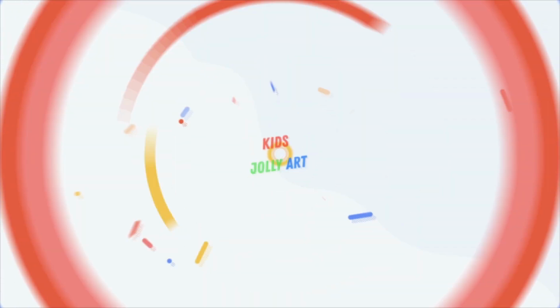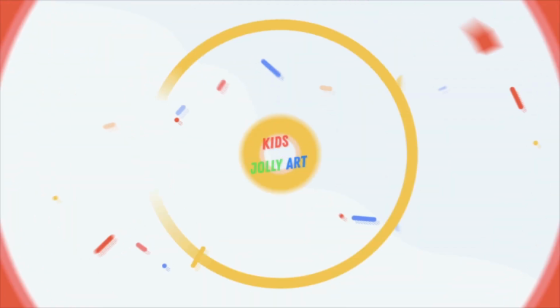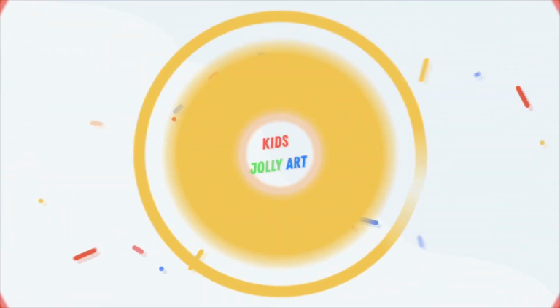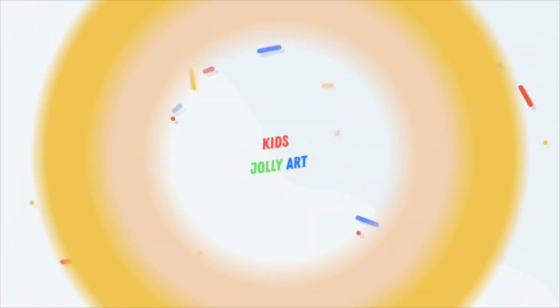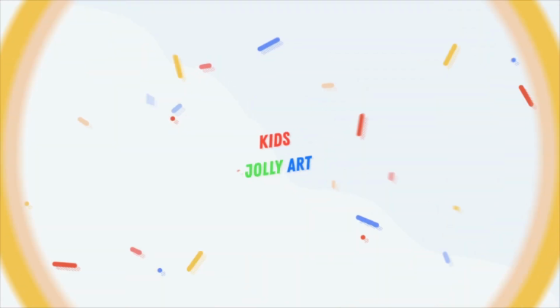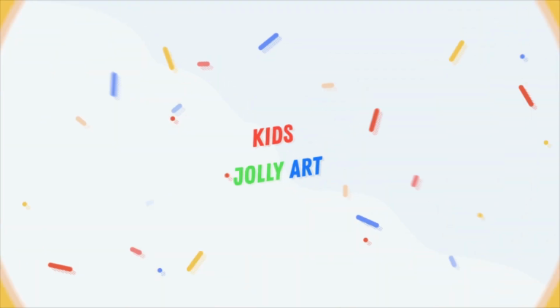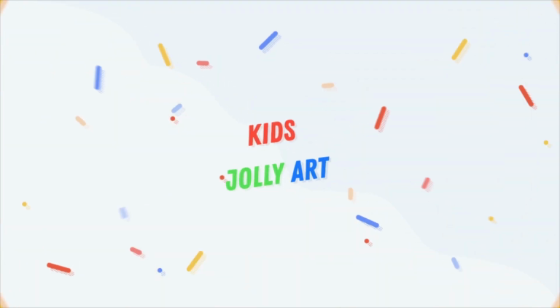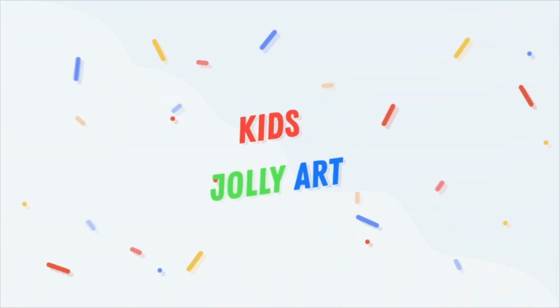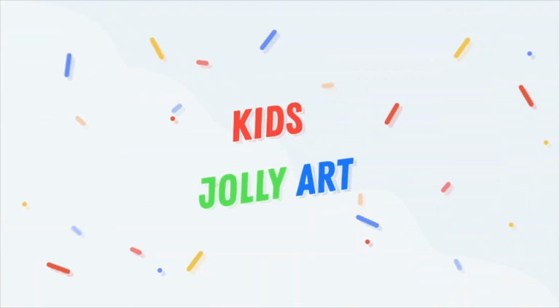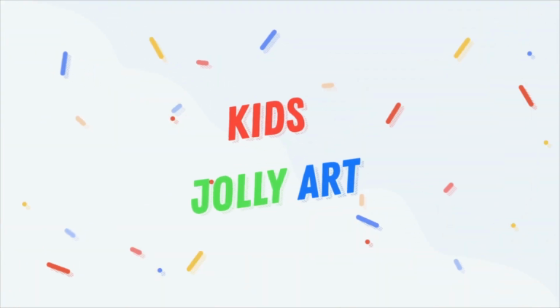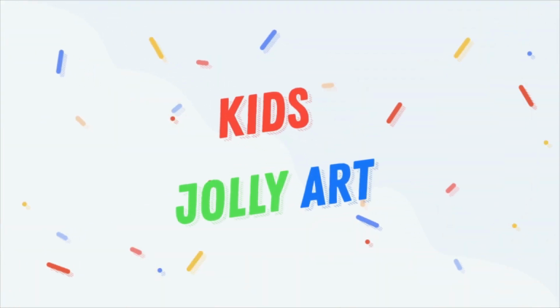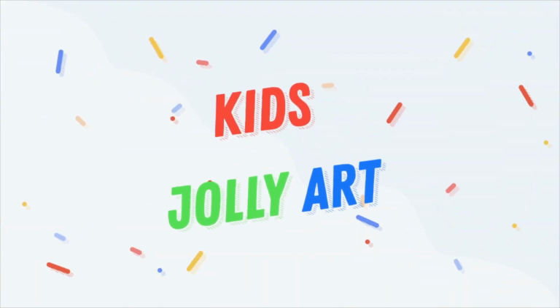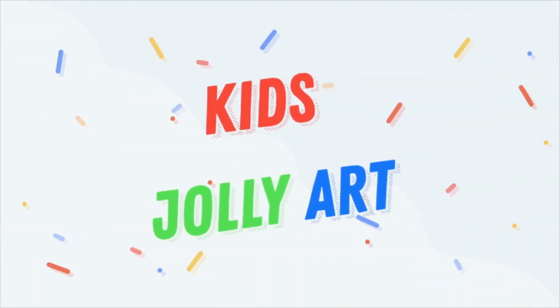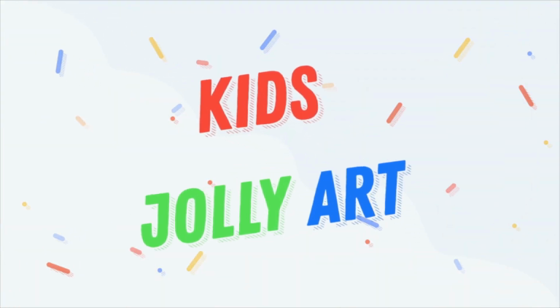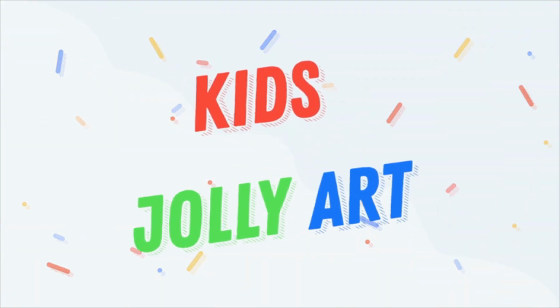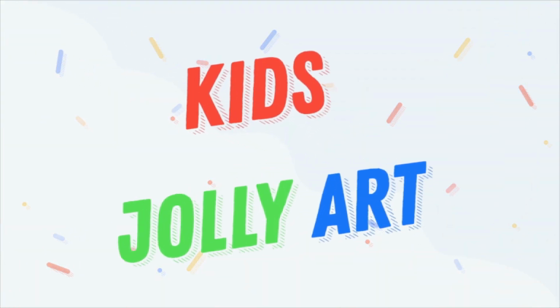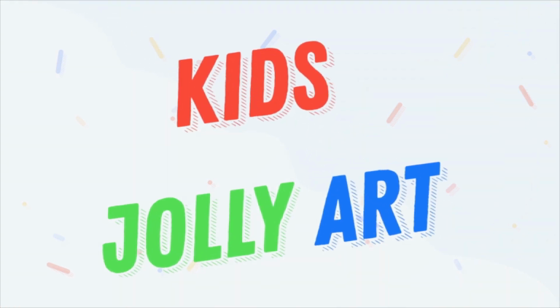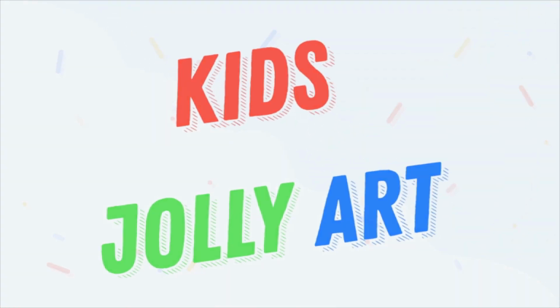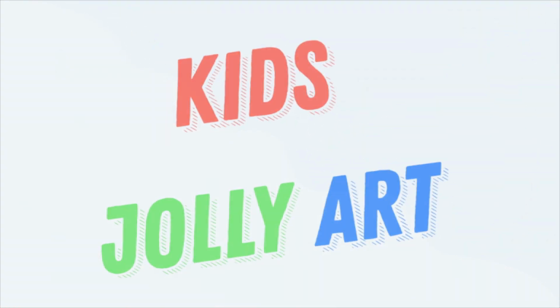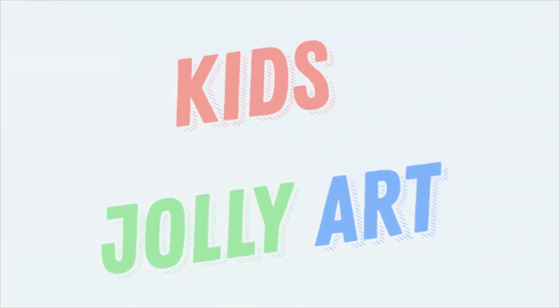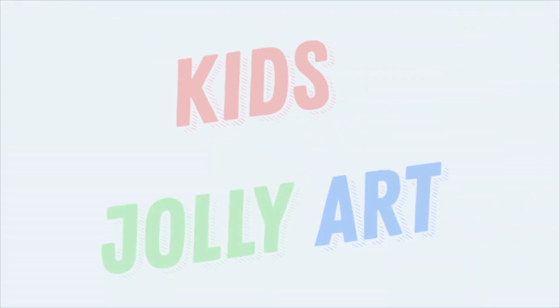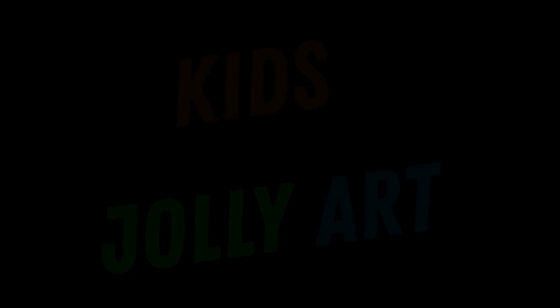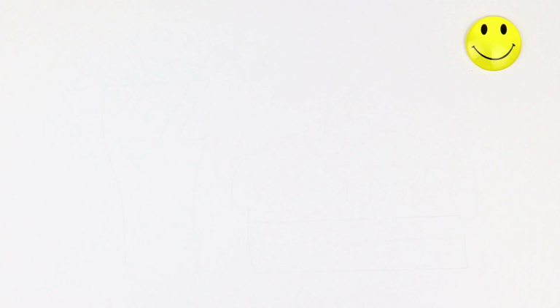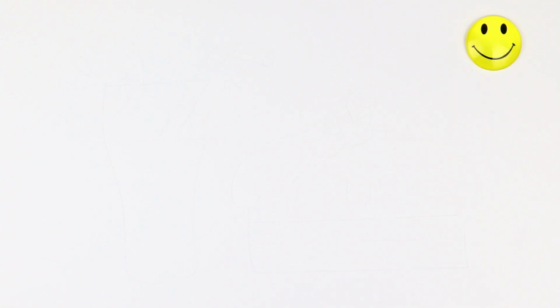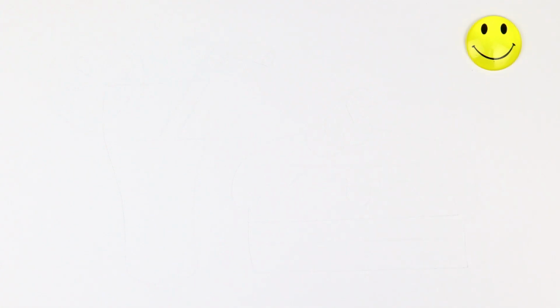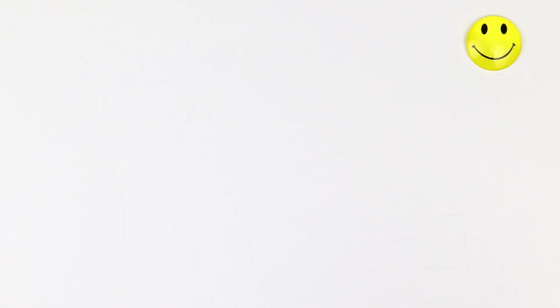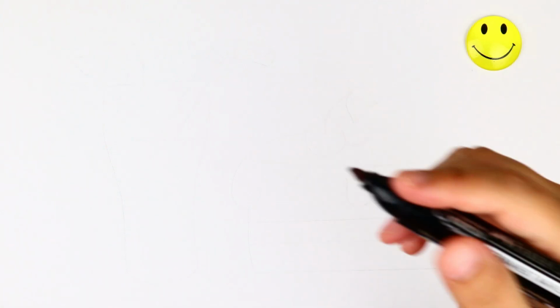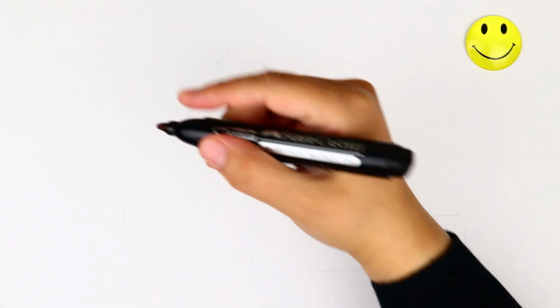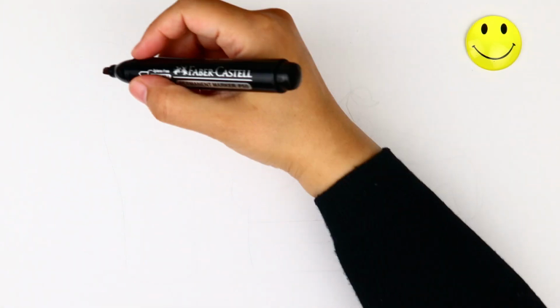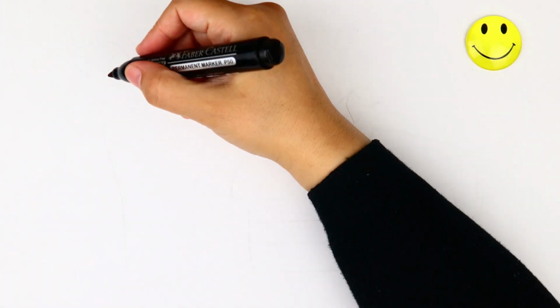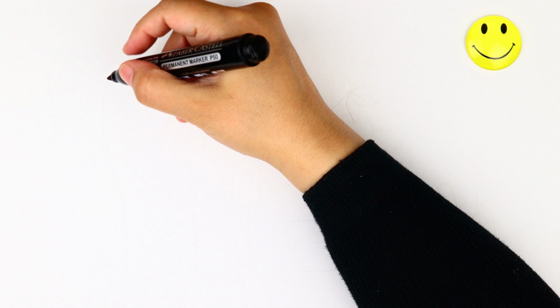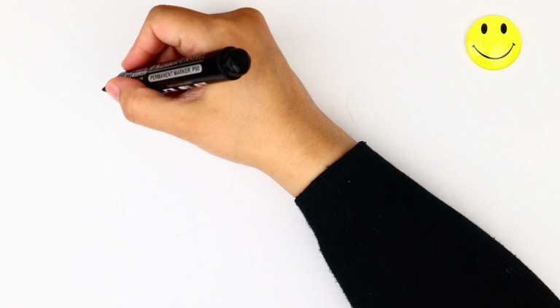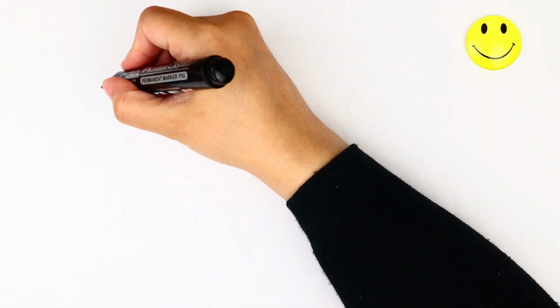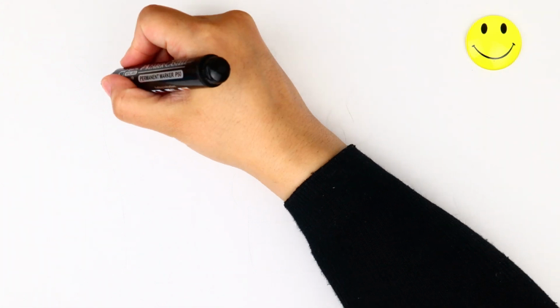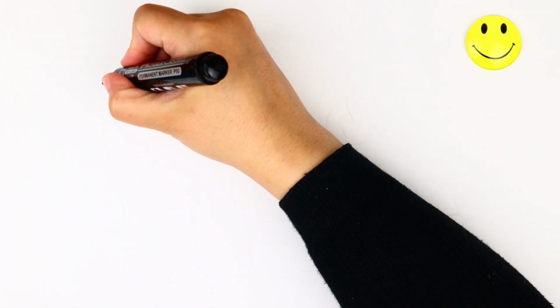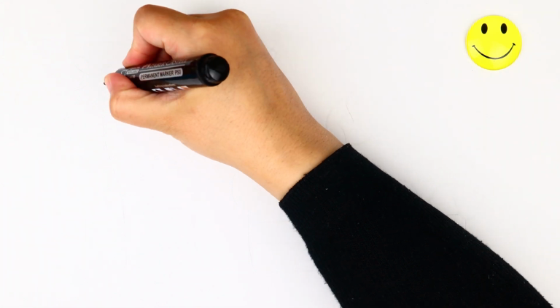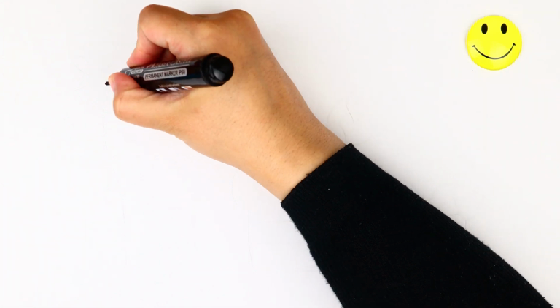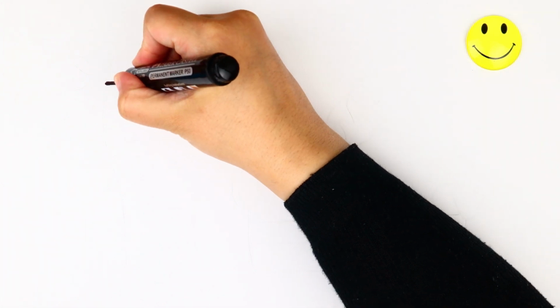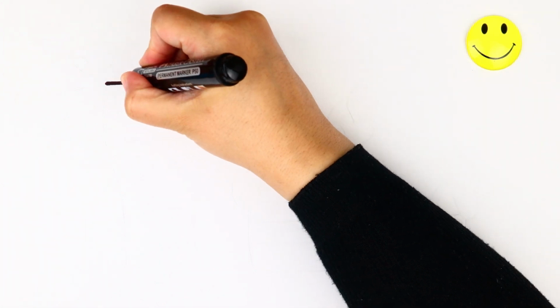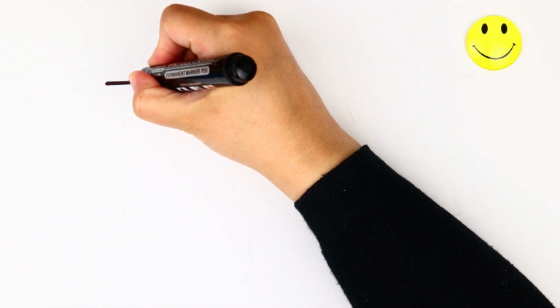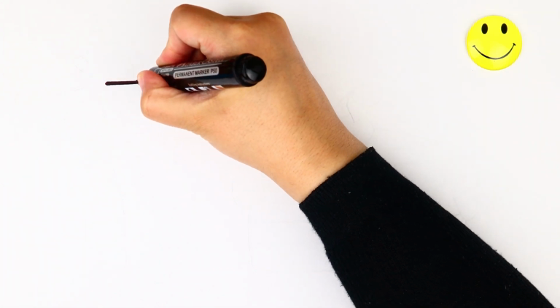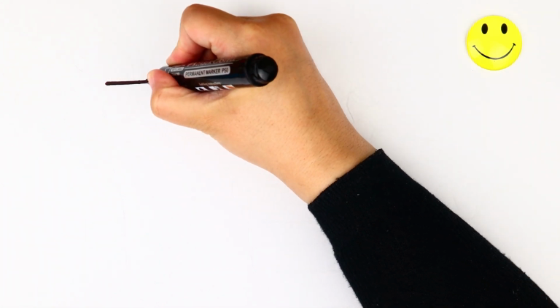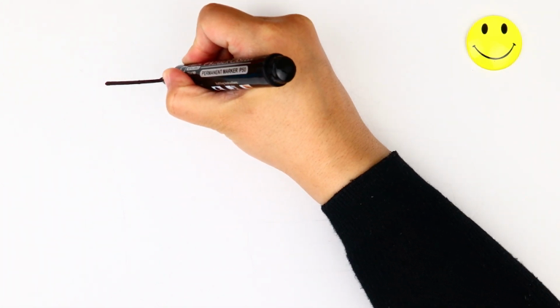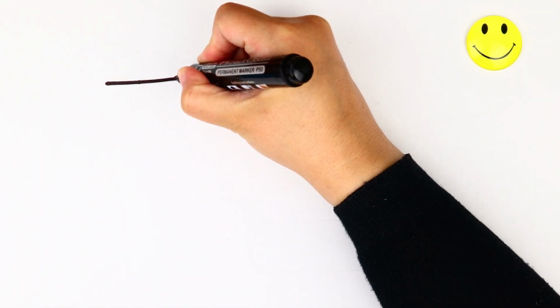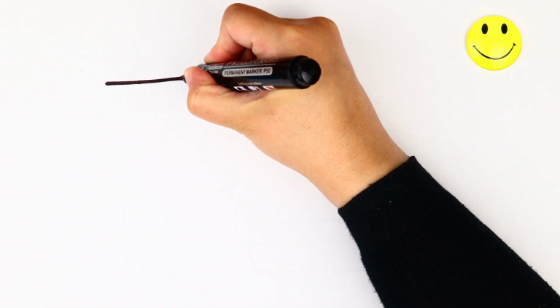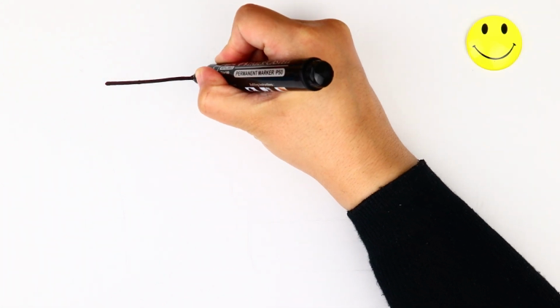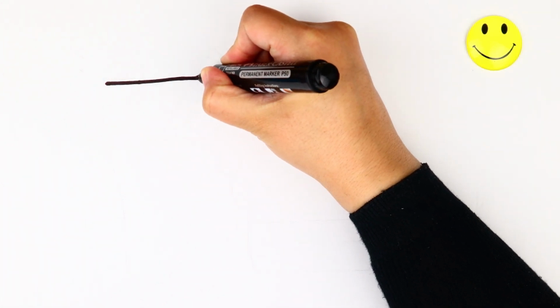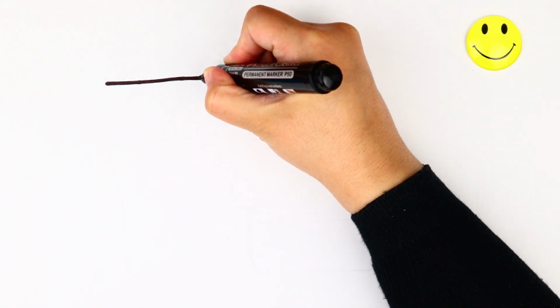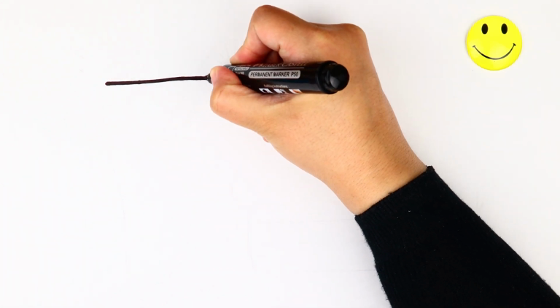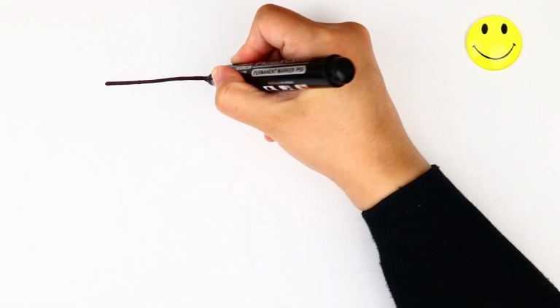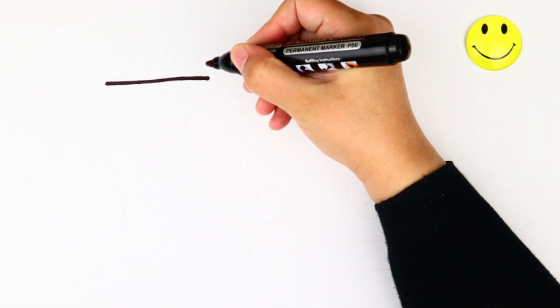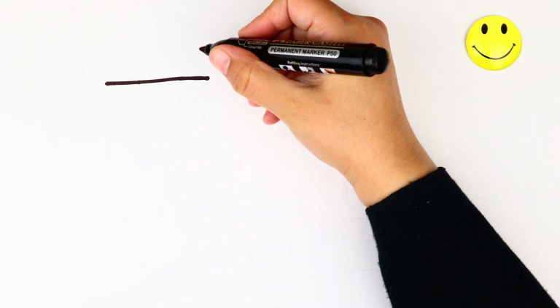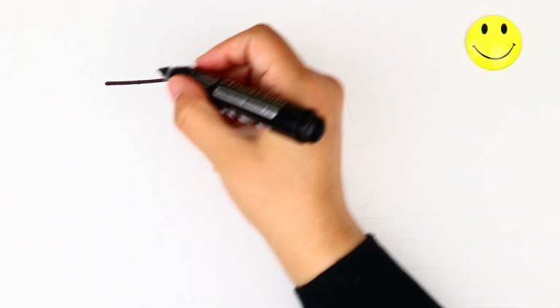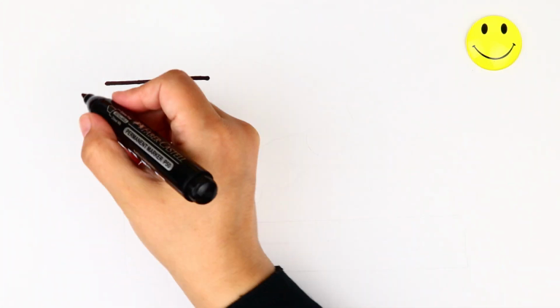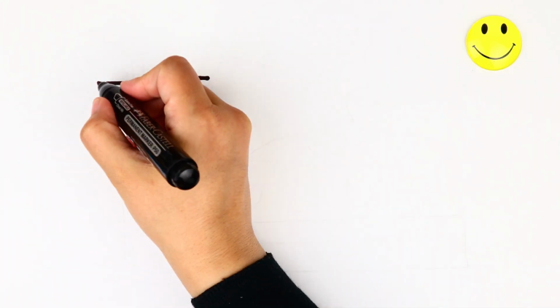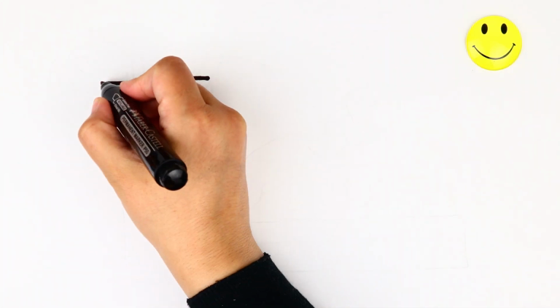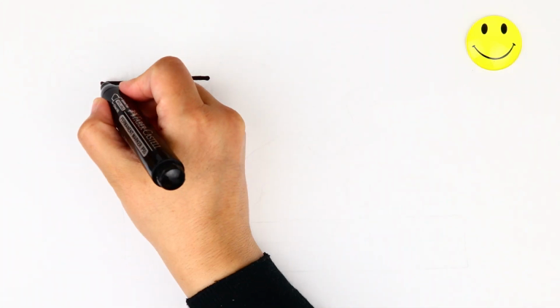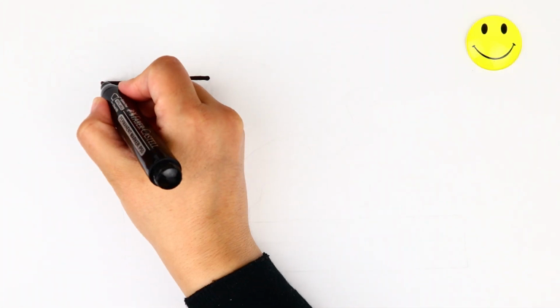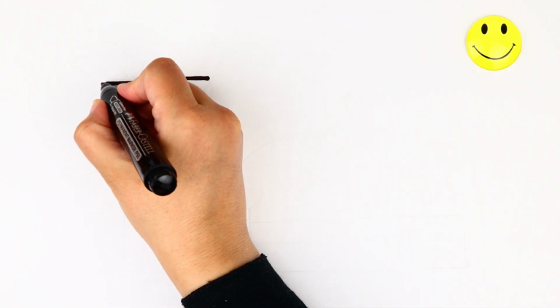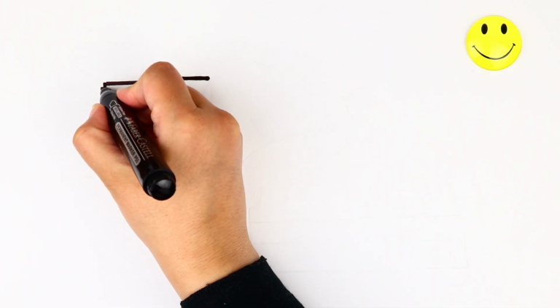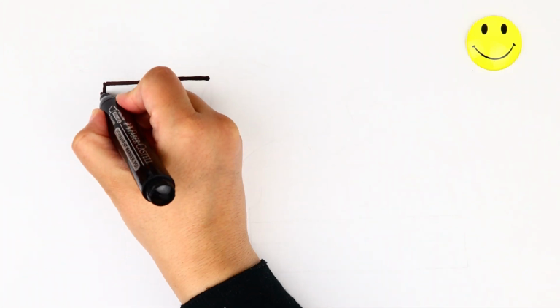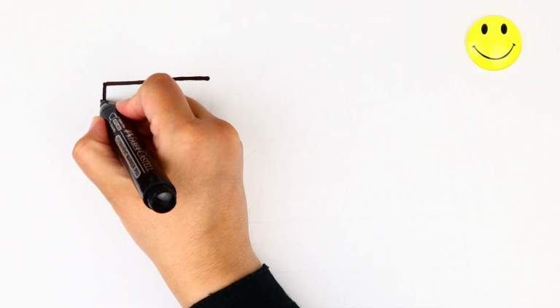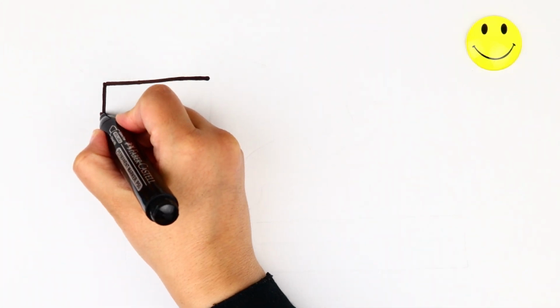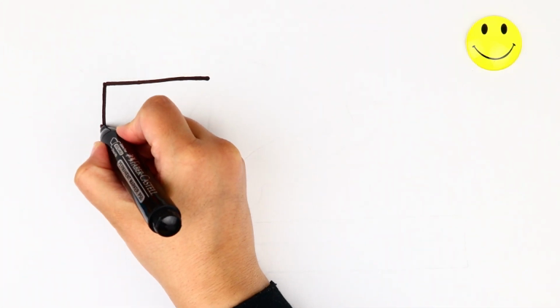Kiss Jolie Art. Let's start drawing and colouring for kids.